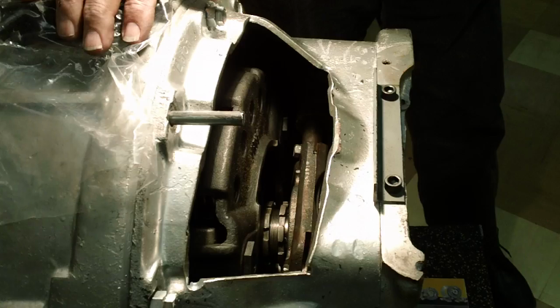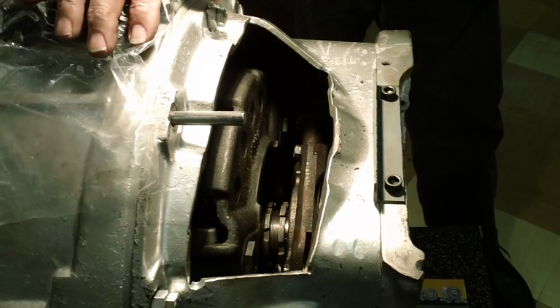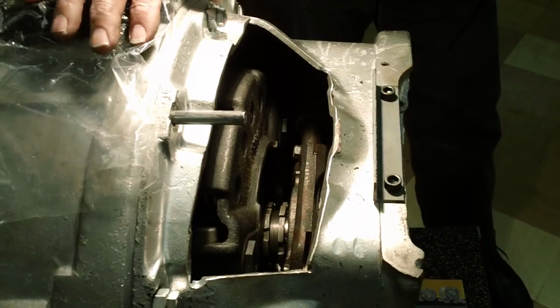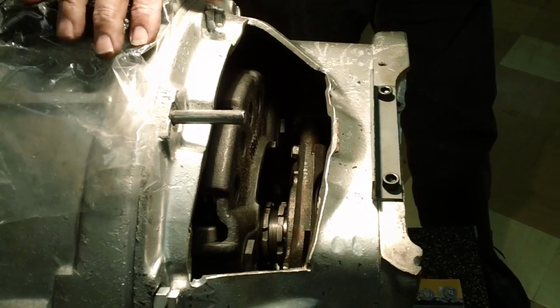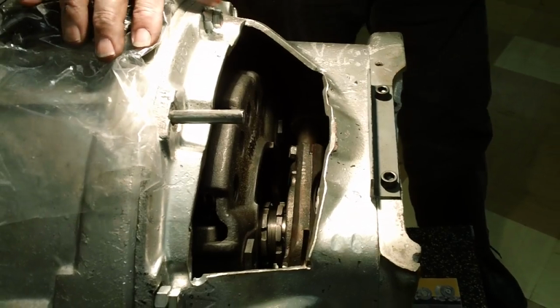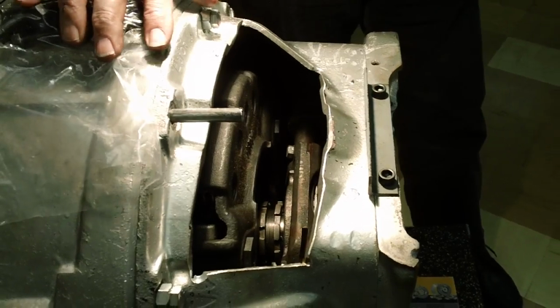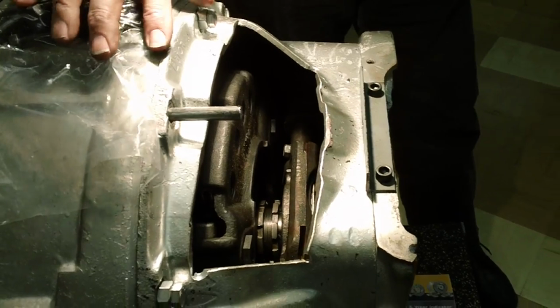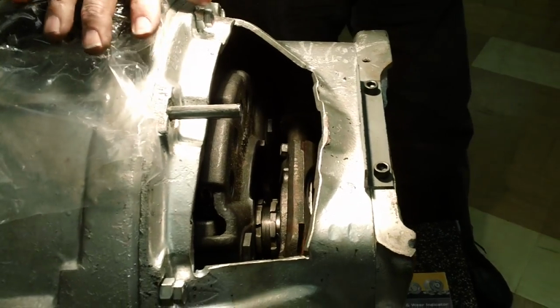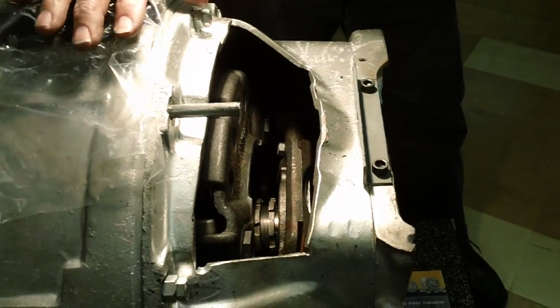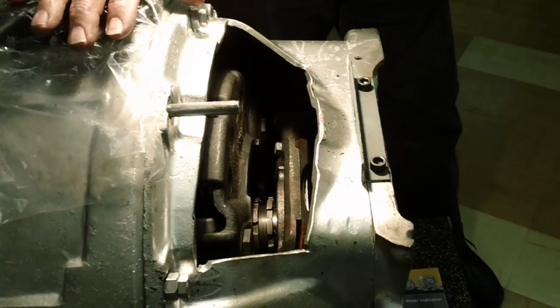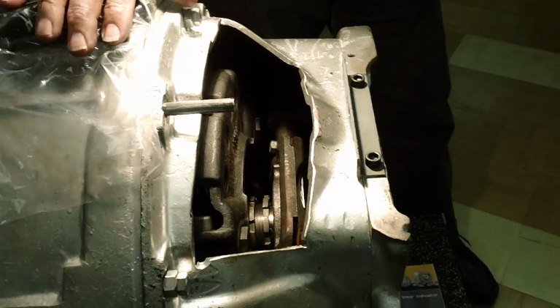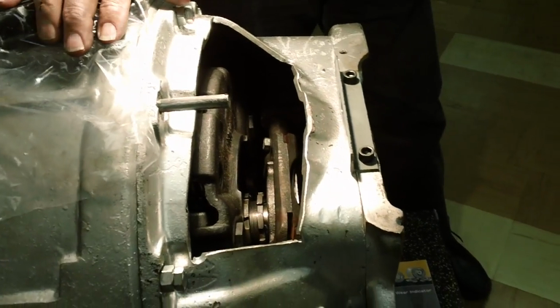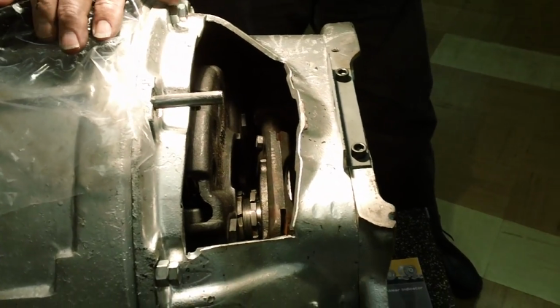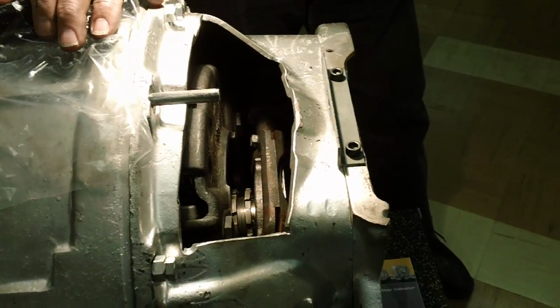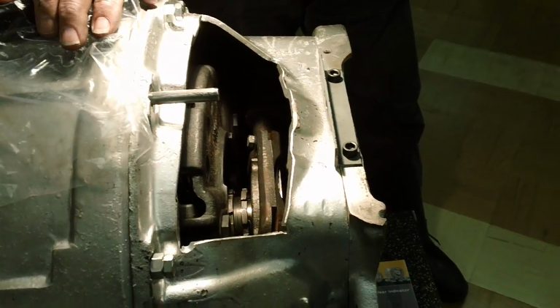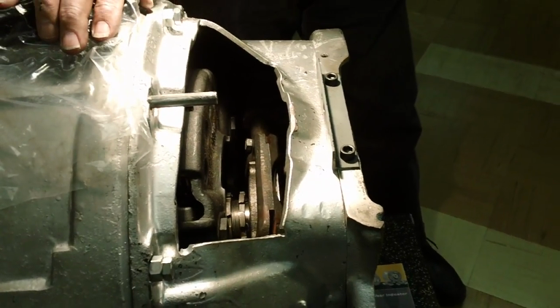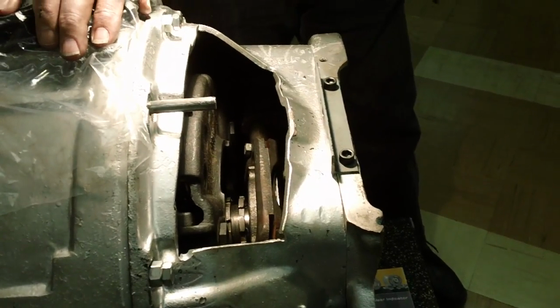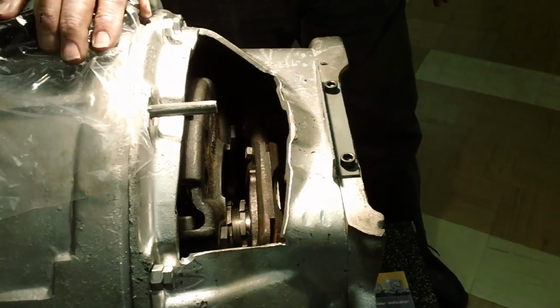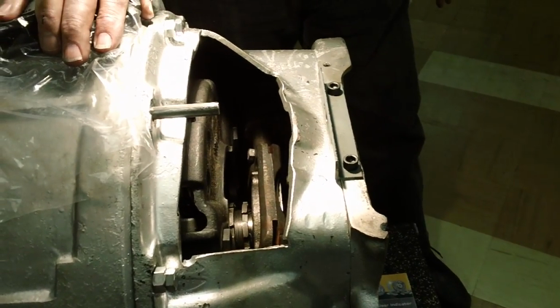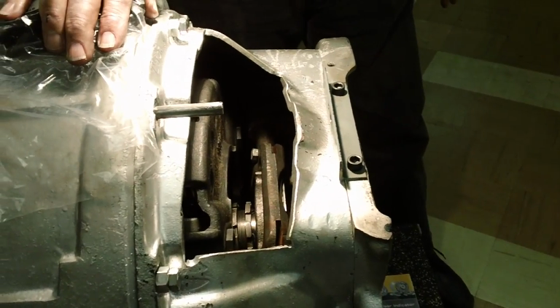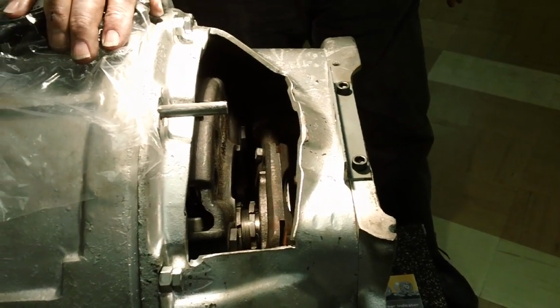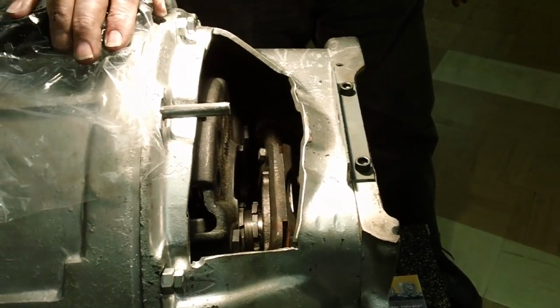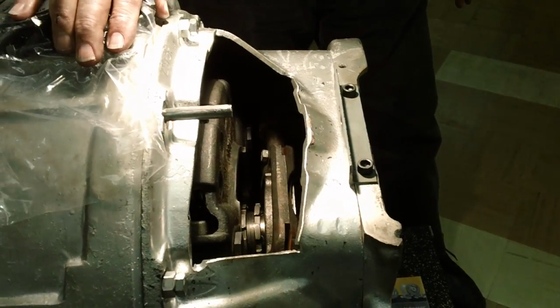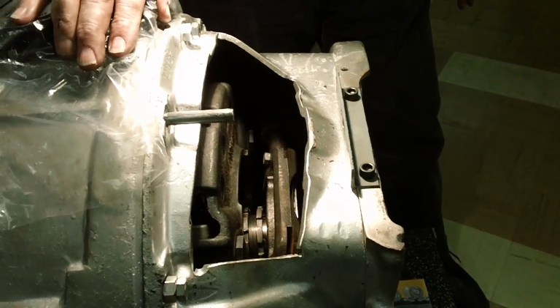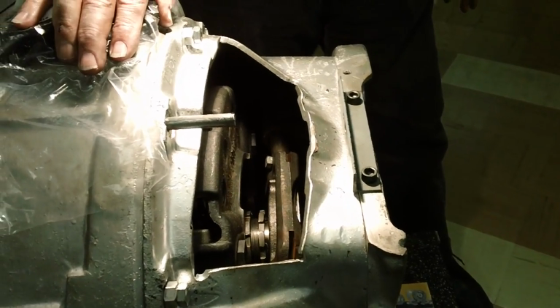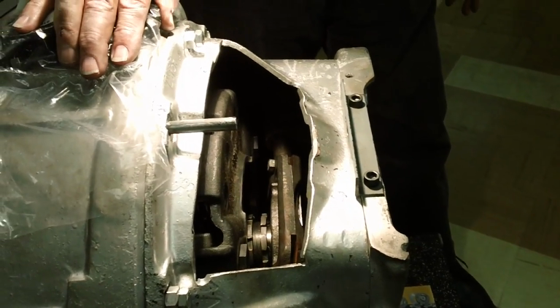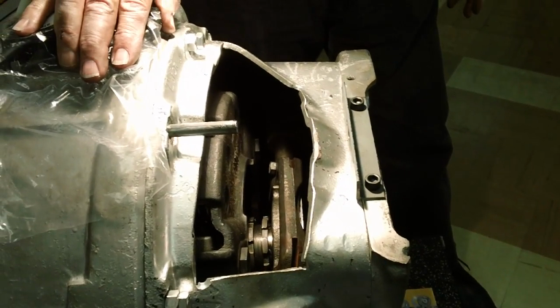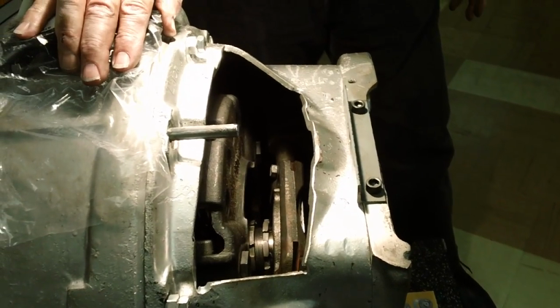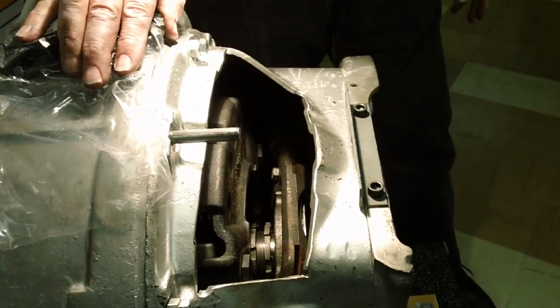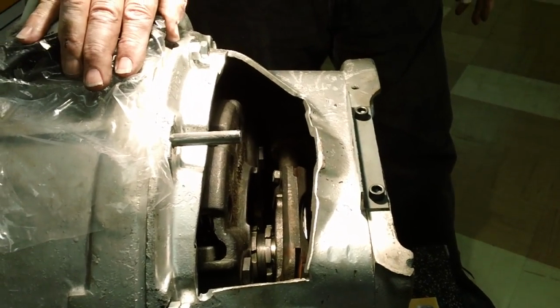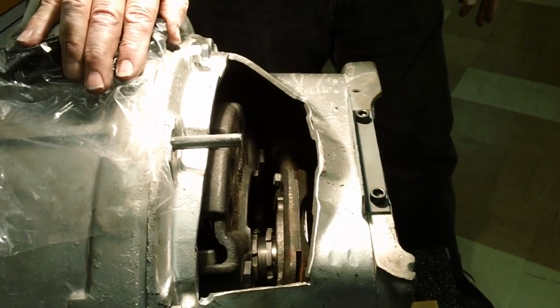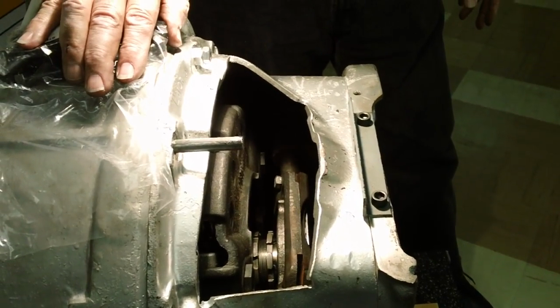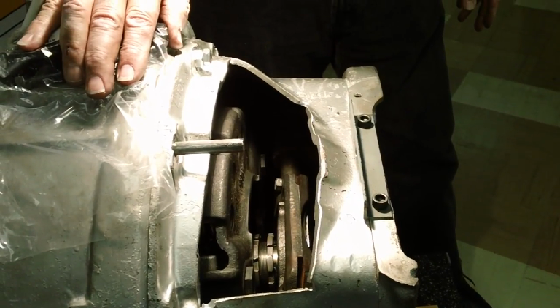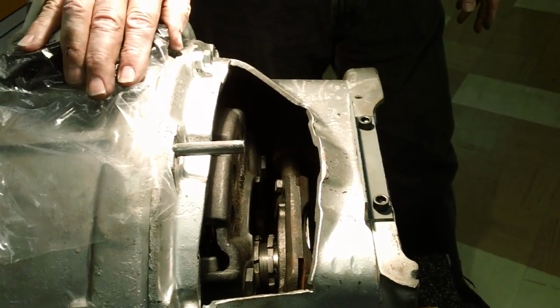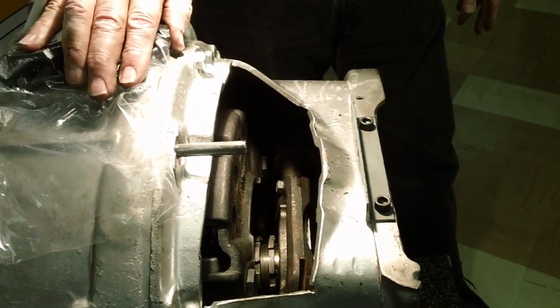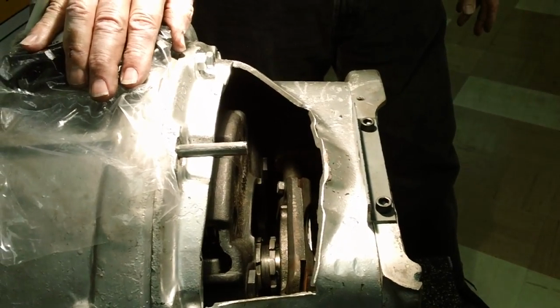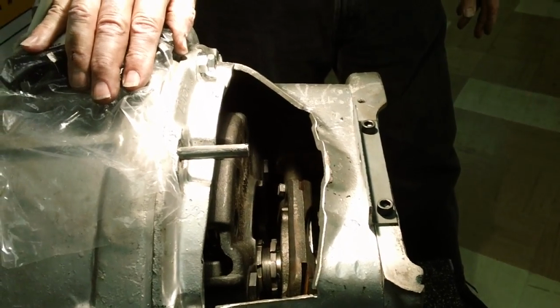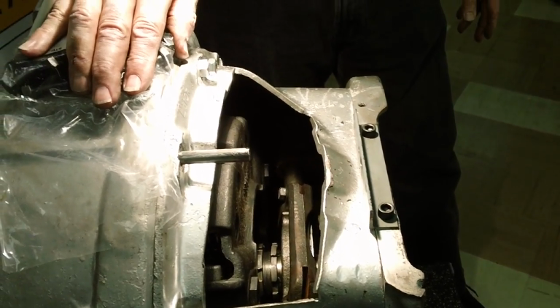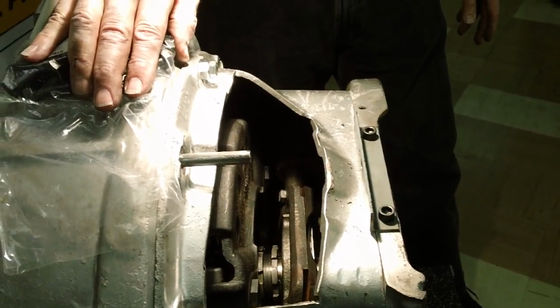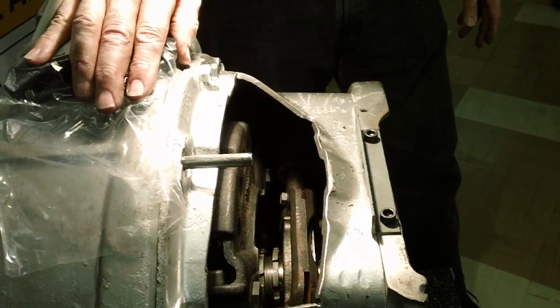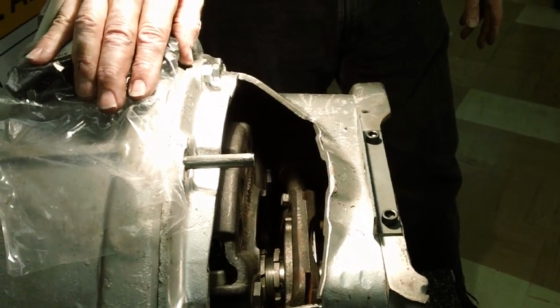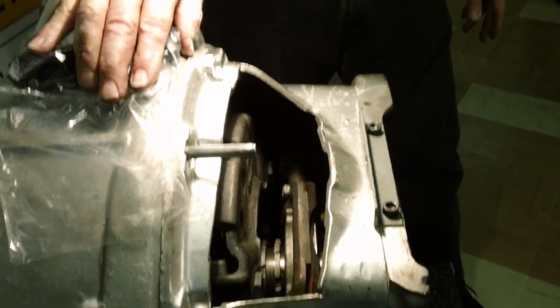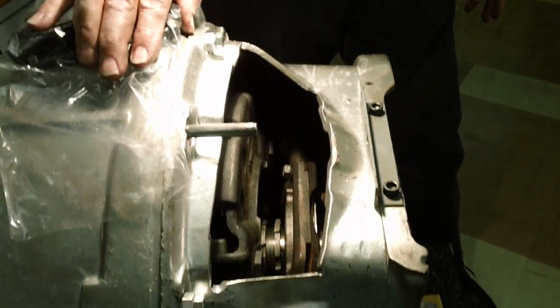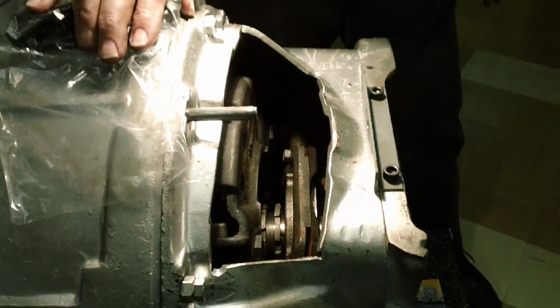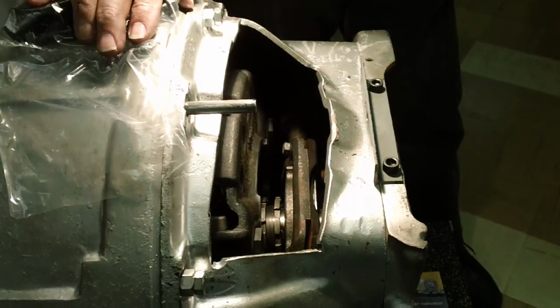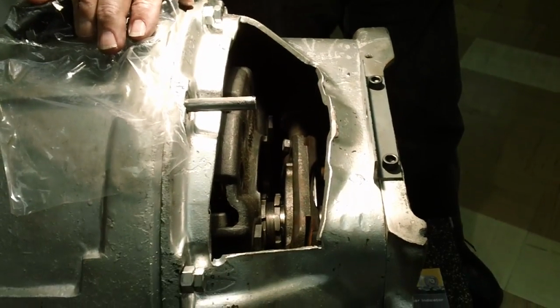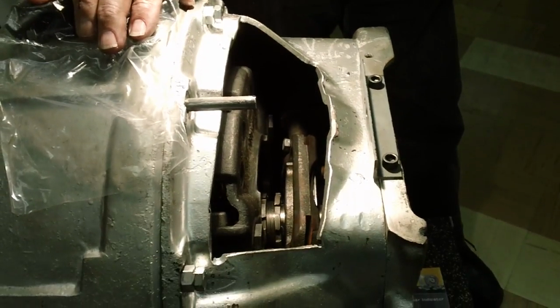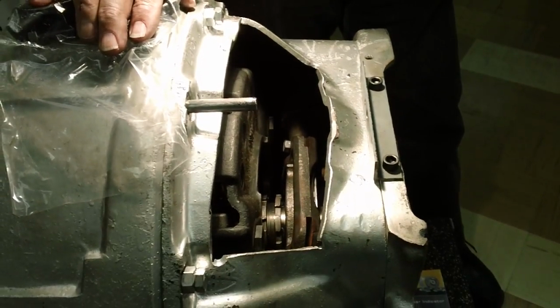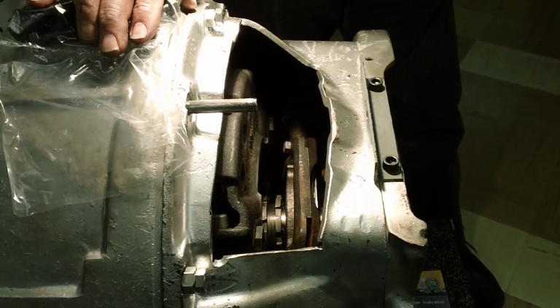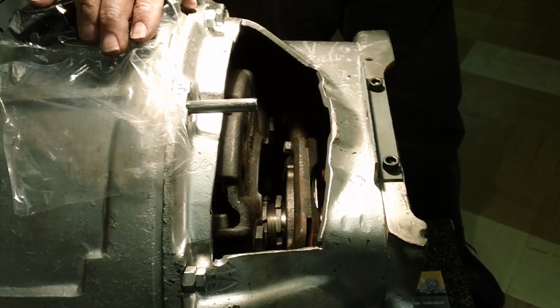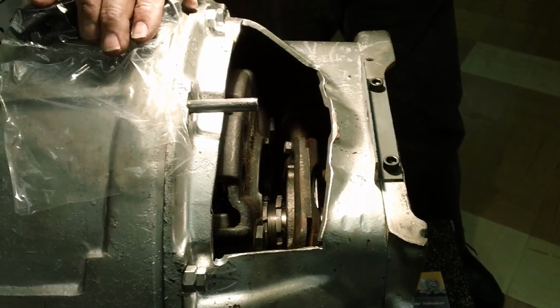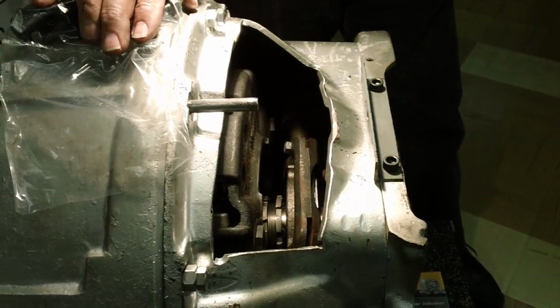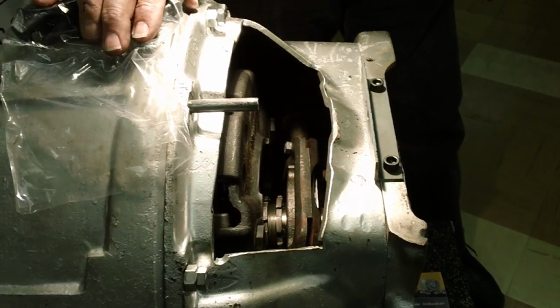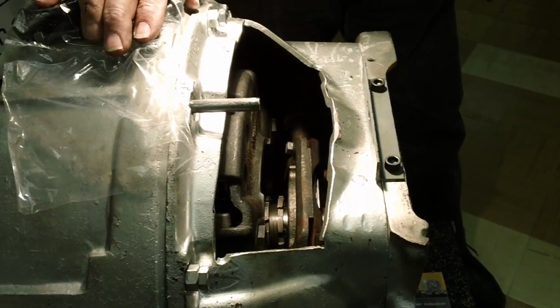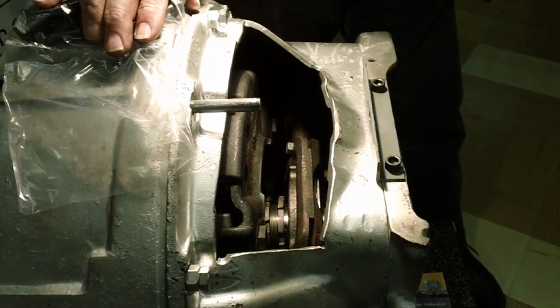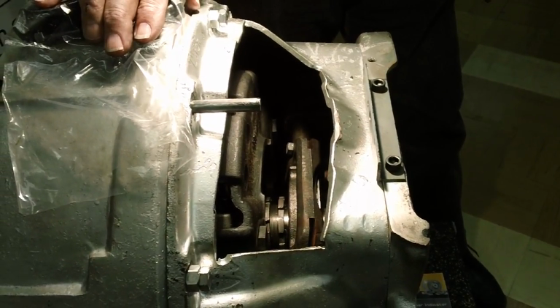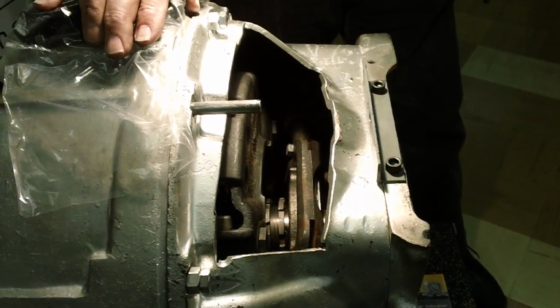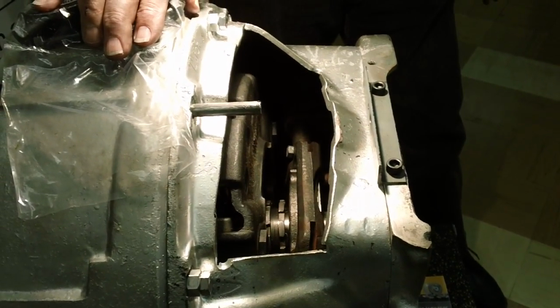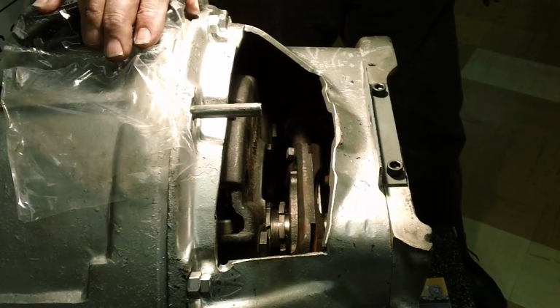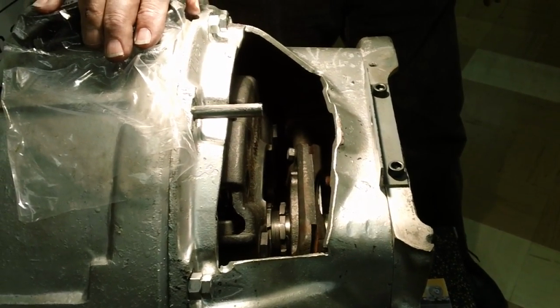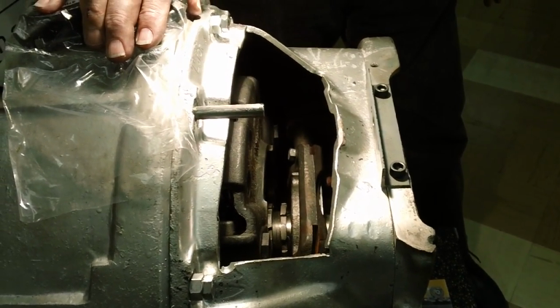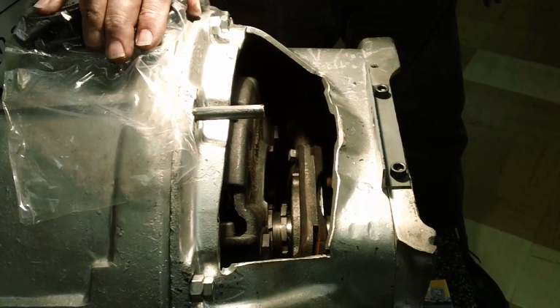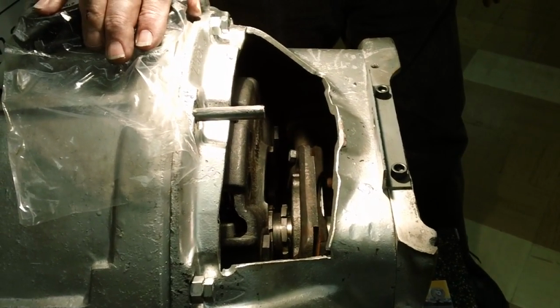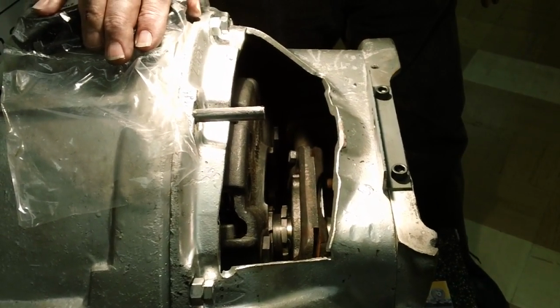That is how easy it is to install and adjust a Life Clutch on a vehicle. We want to thank you for taking the time to watch this video and hope it's been very informative for you. Thank you.